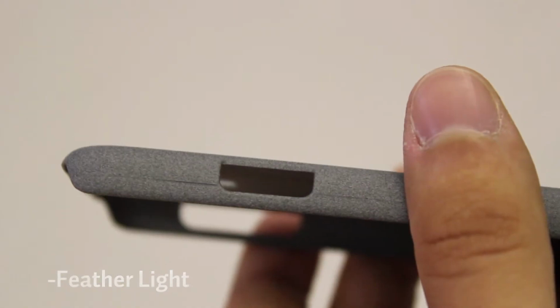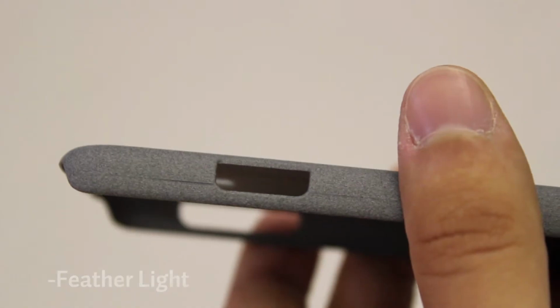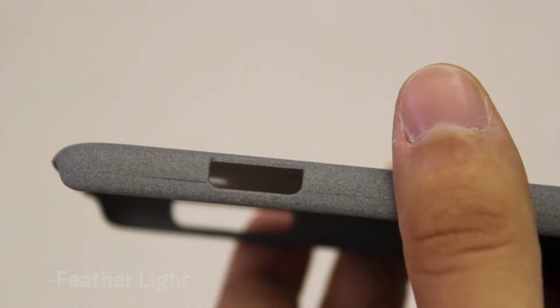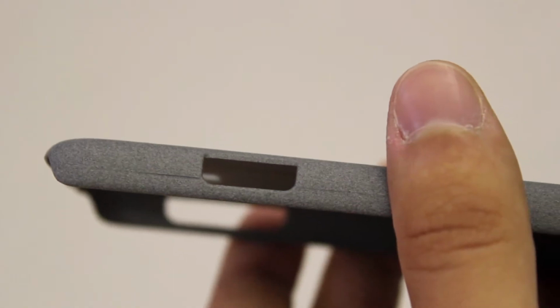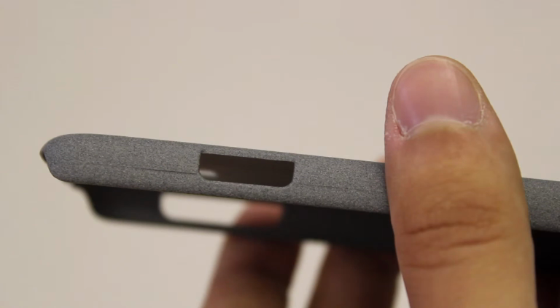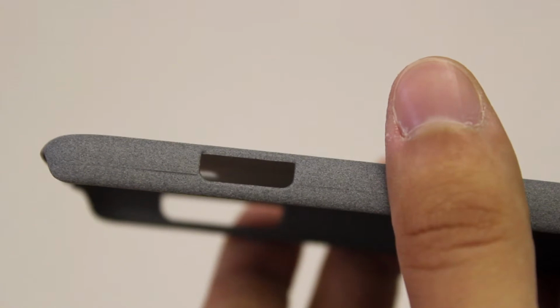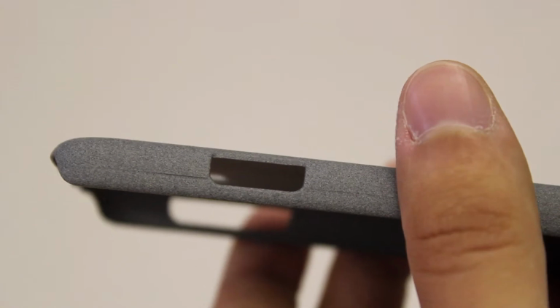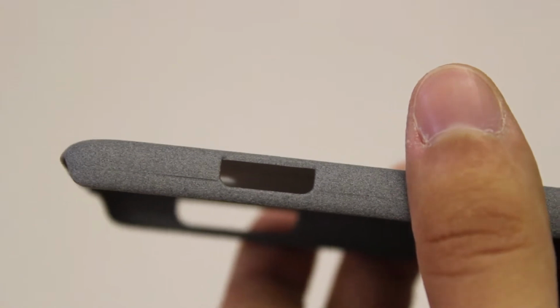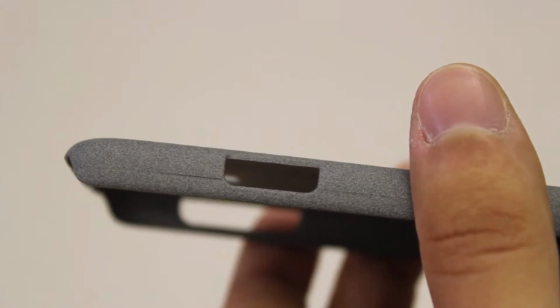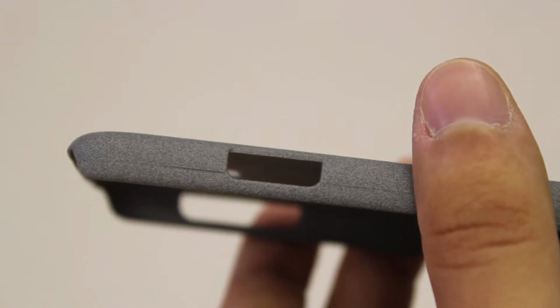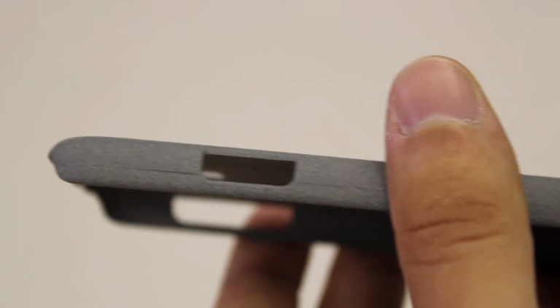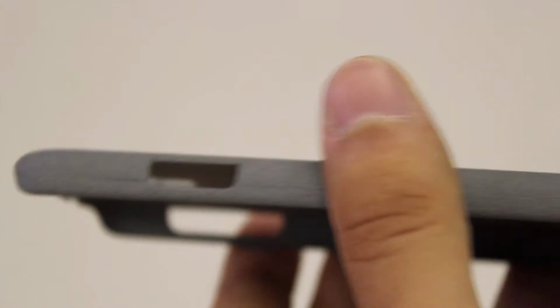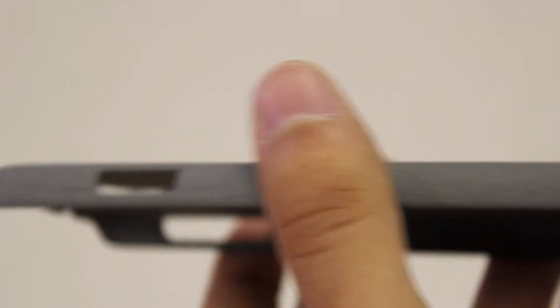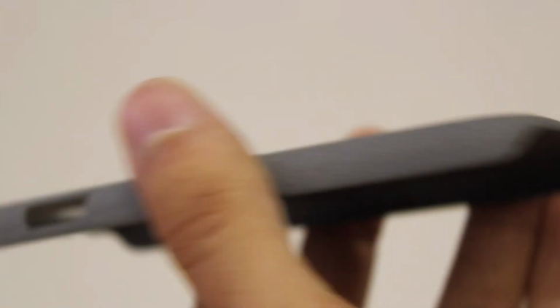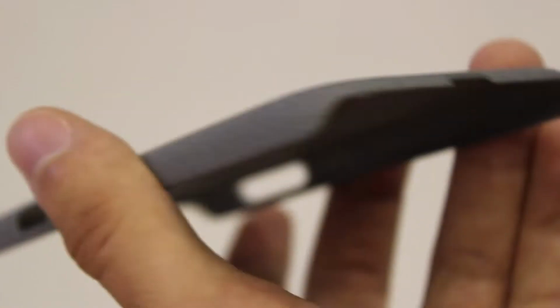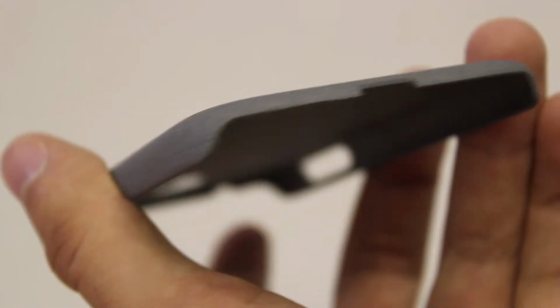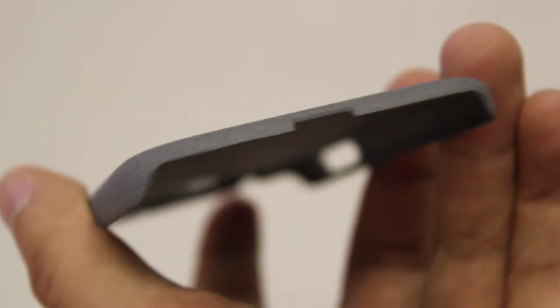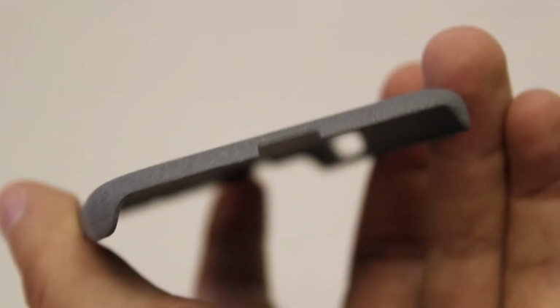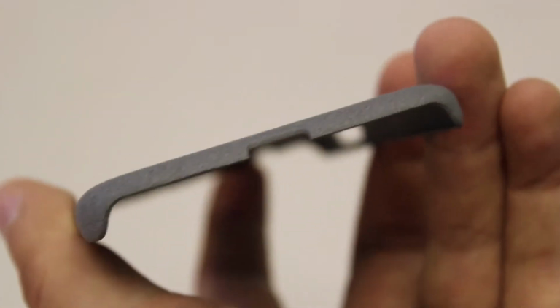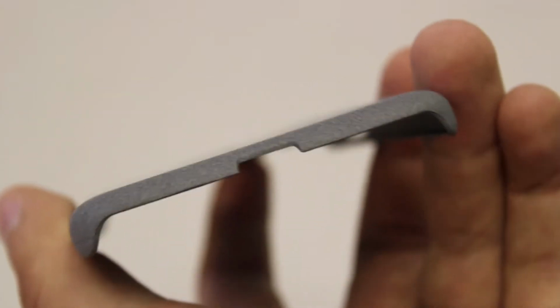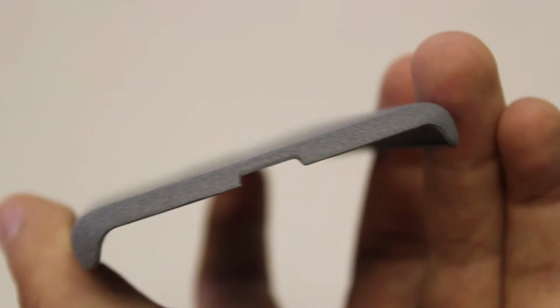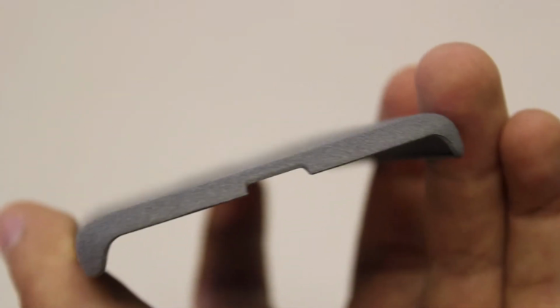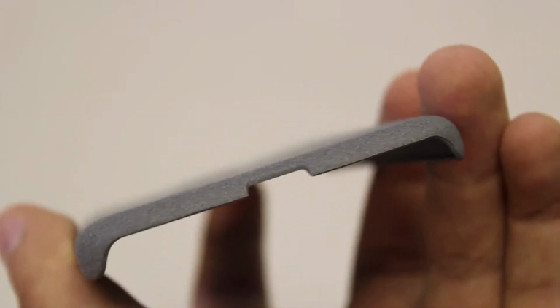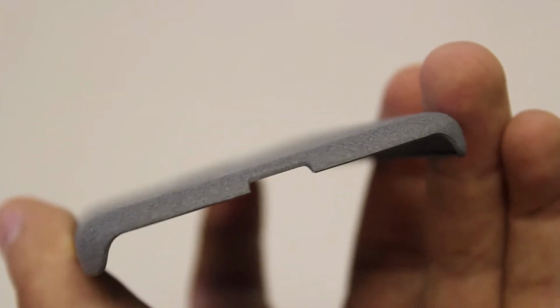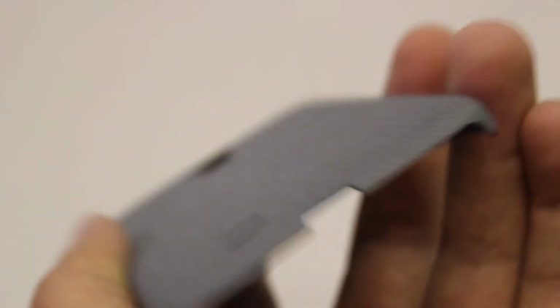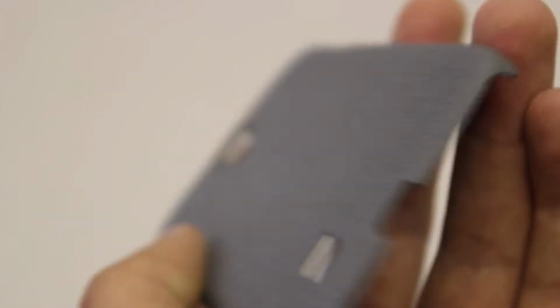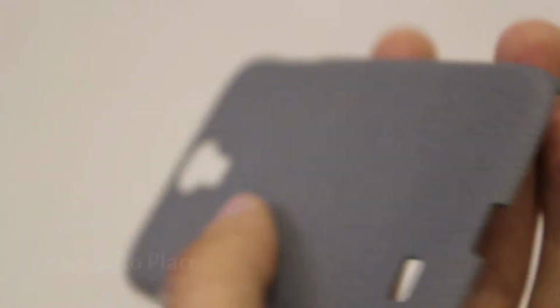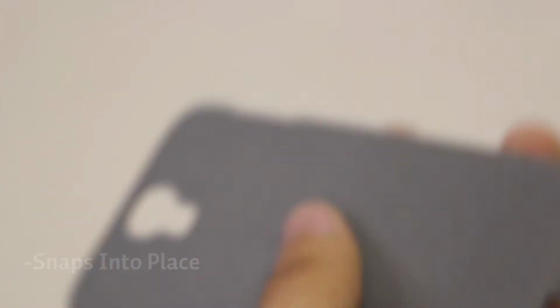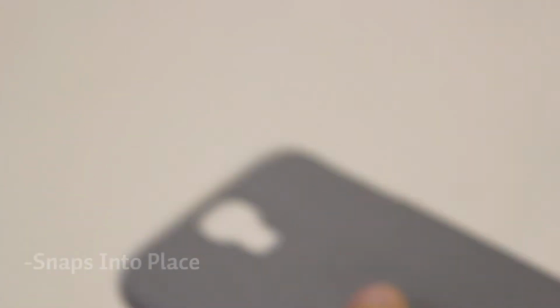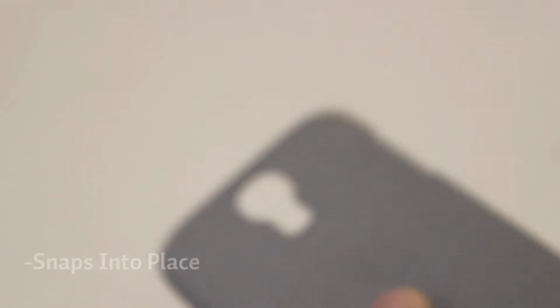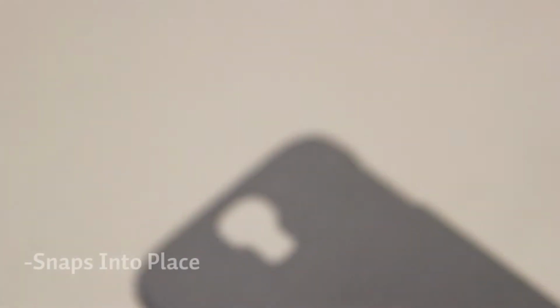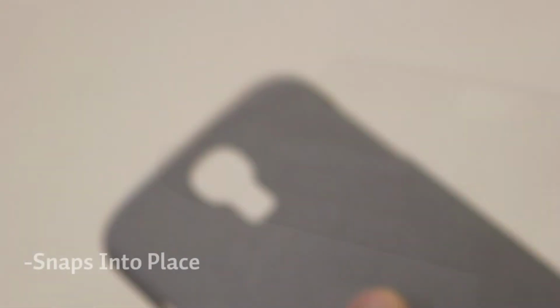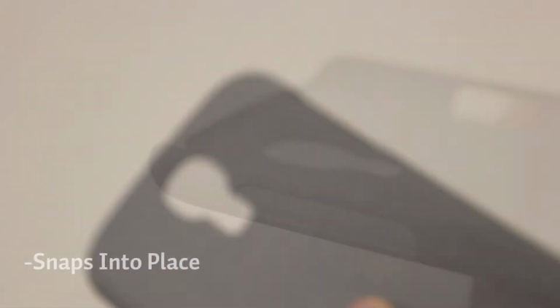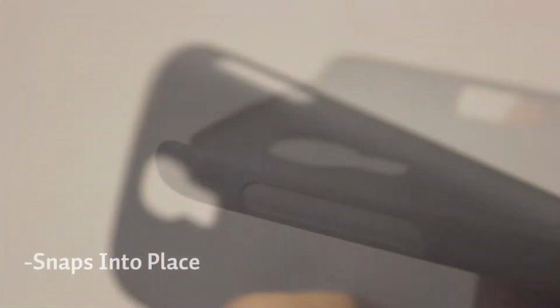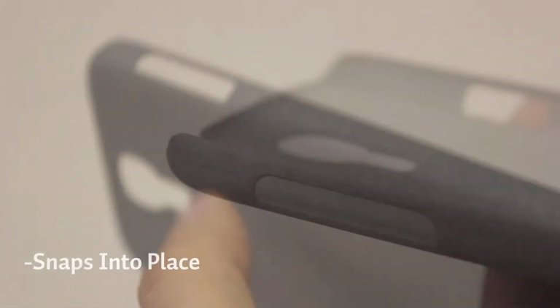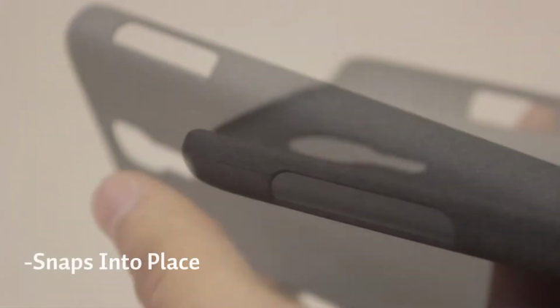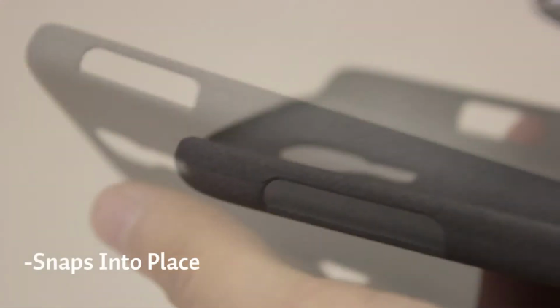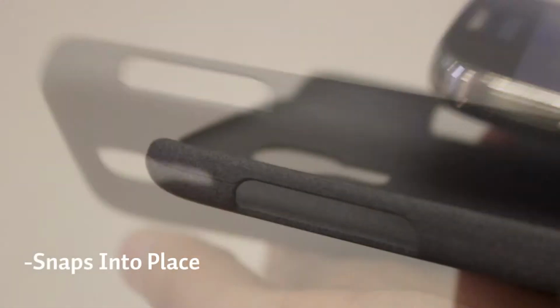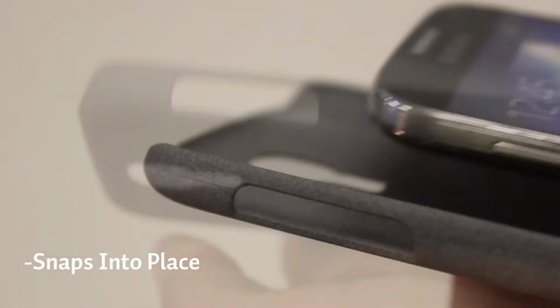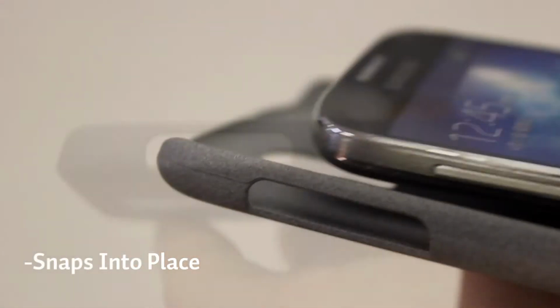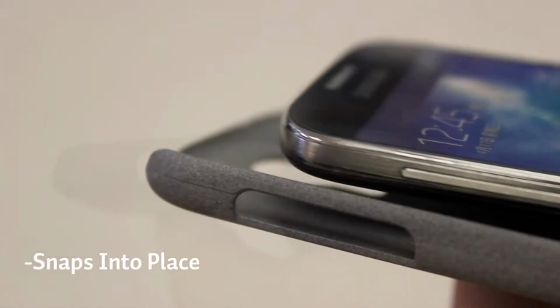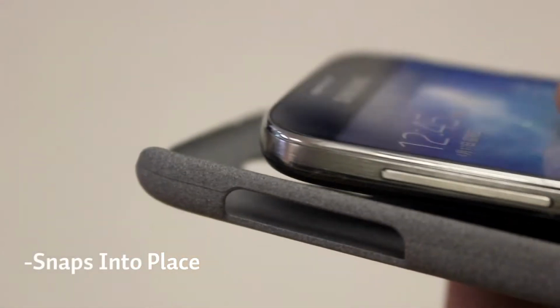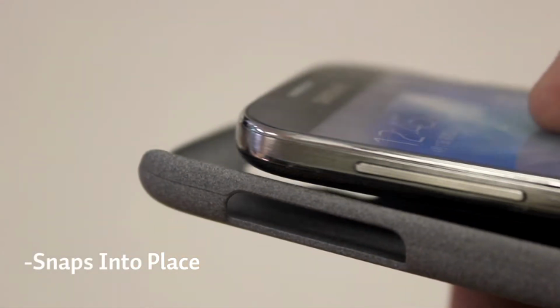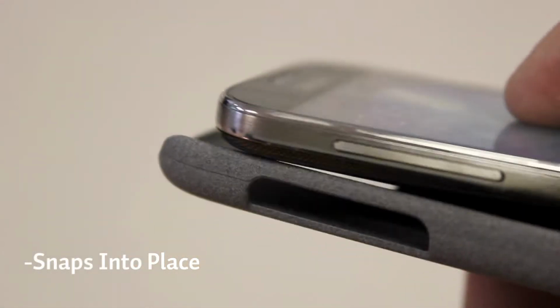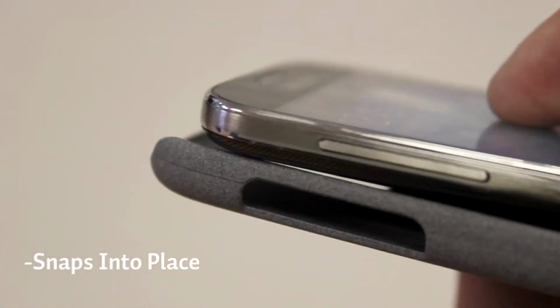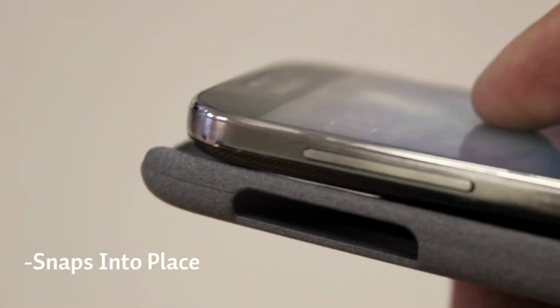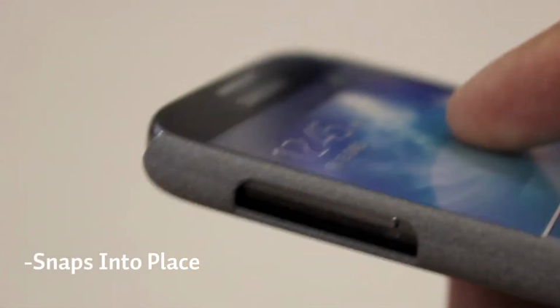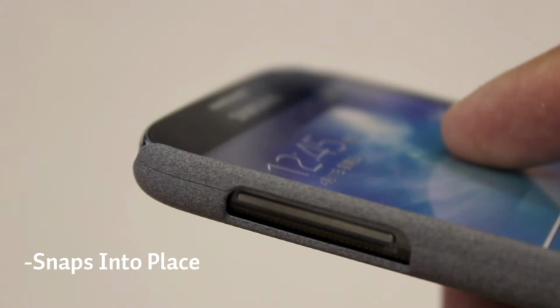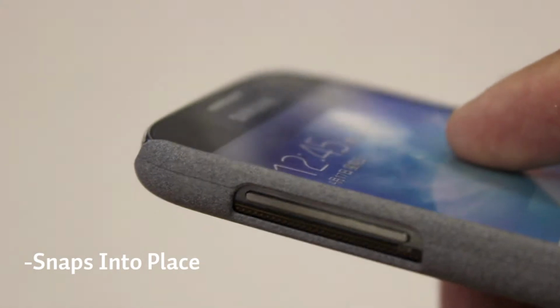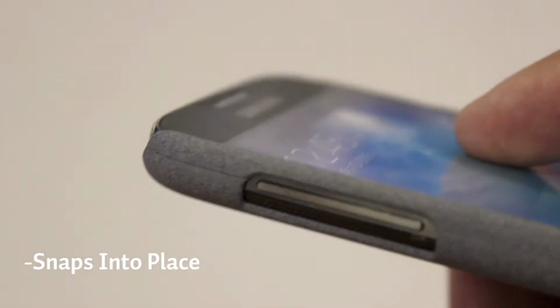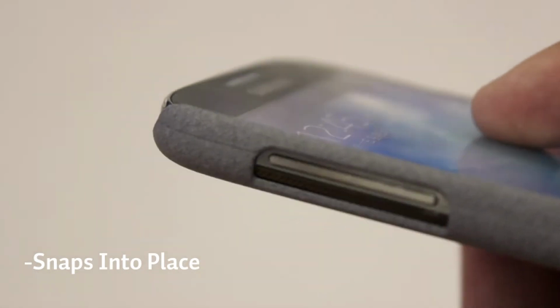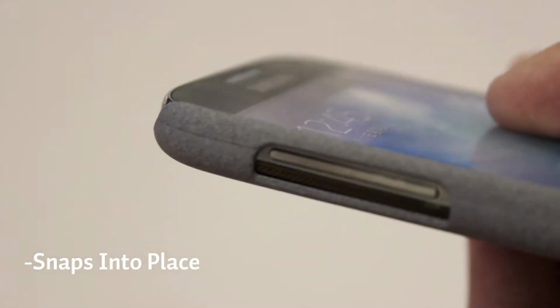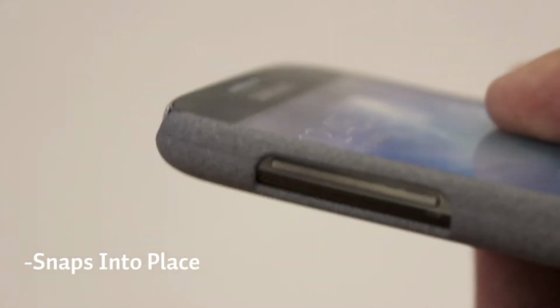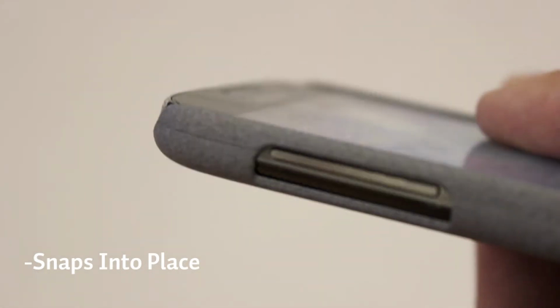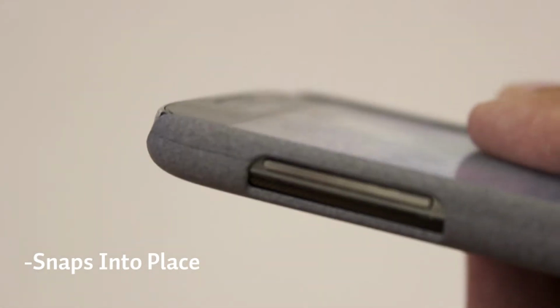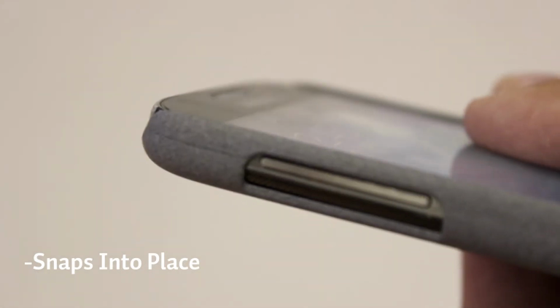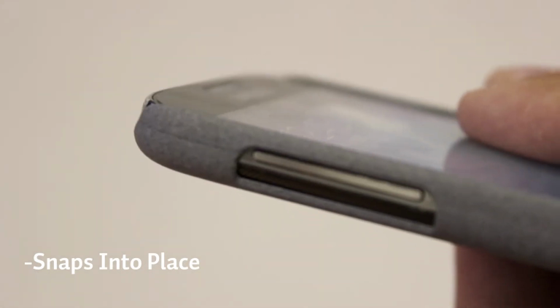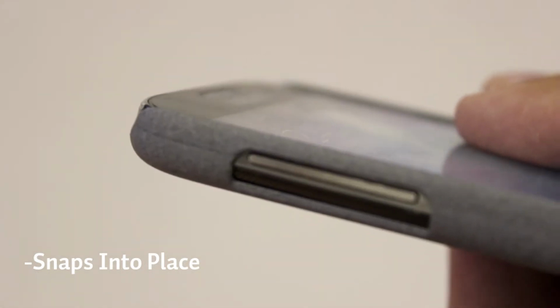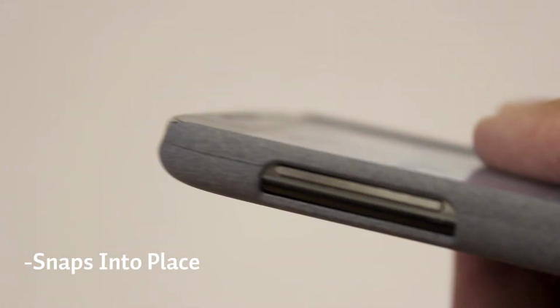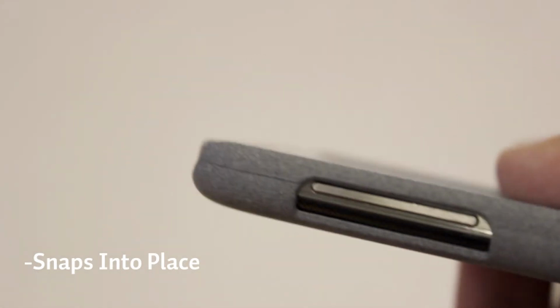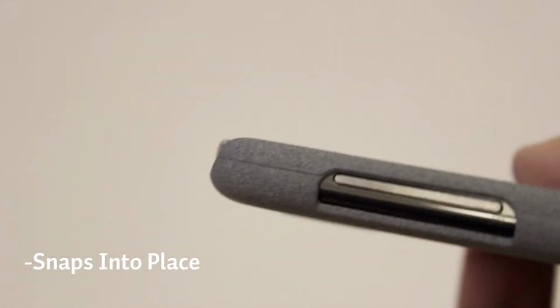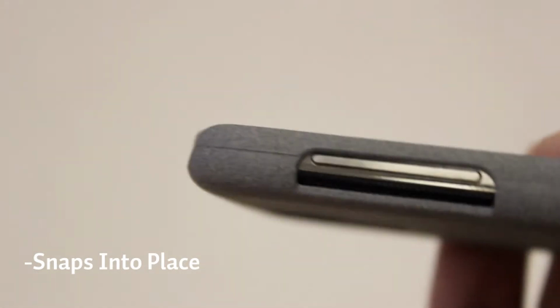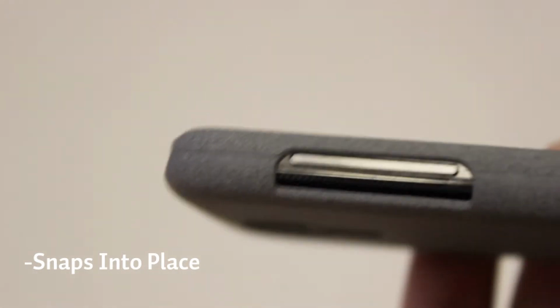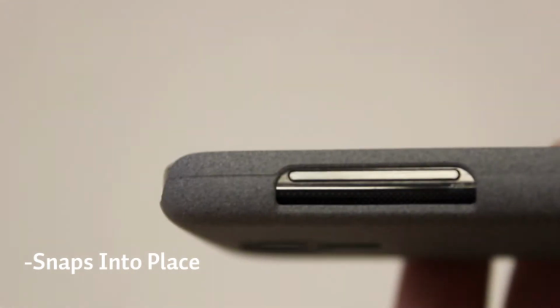With easy access points for each of the S4's buttons and ports, installation is a snap. No tools required. Just plug in your Galaxy S4 and go.